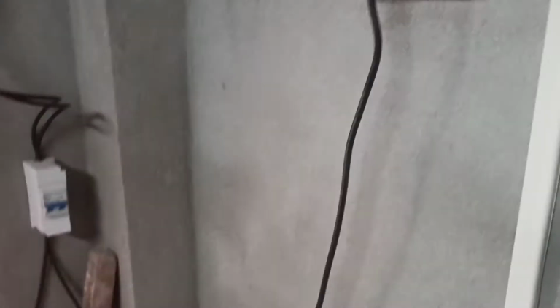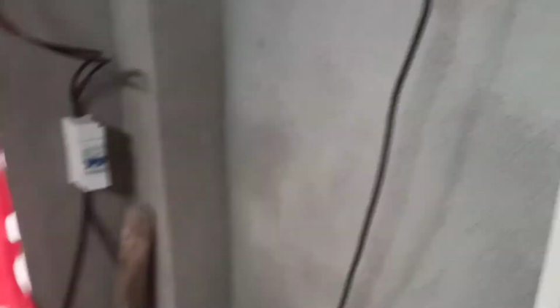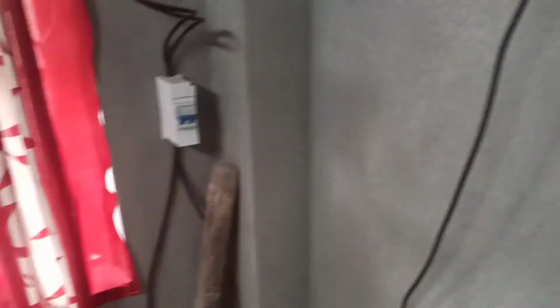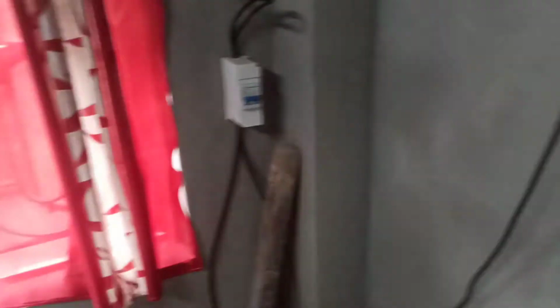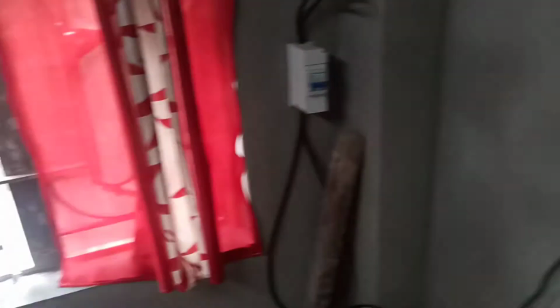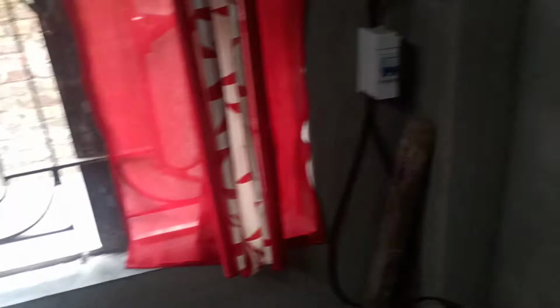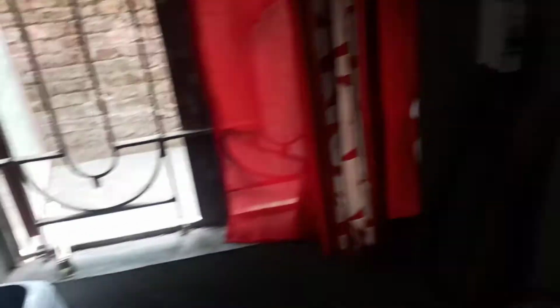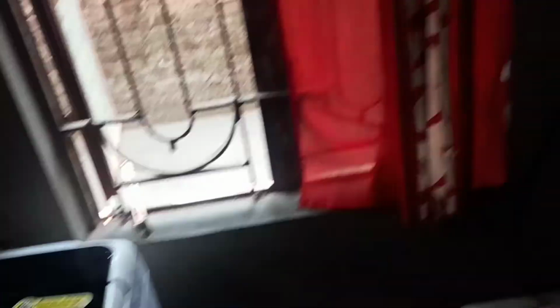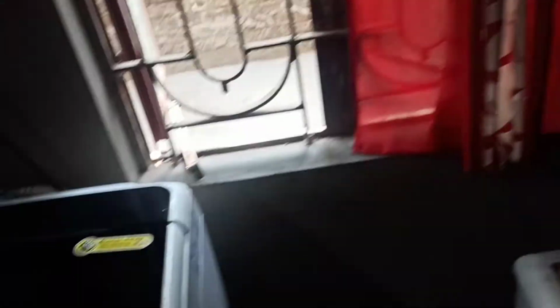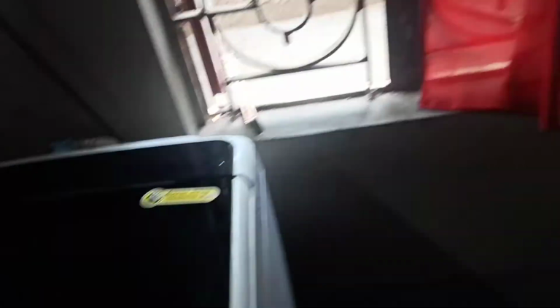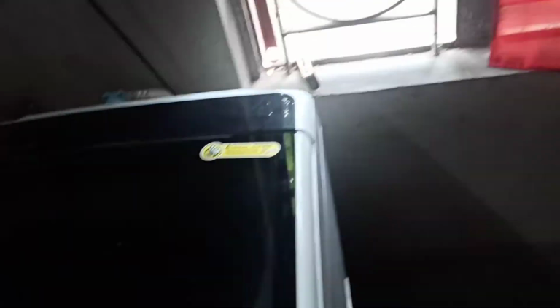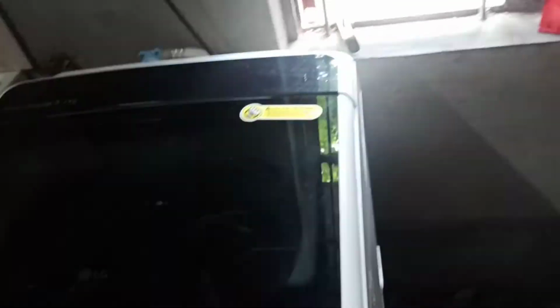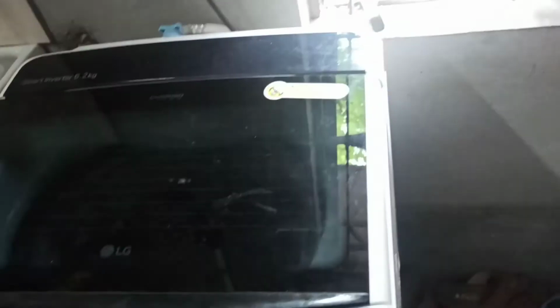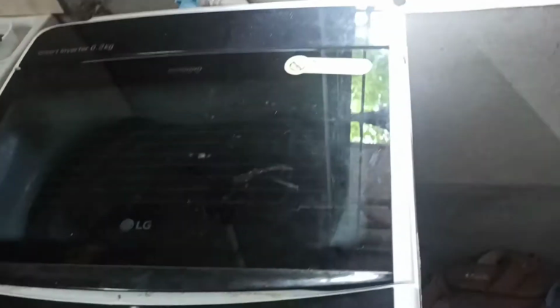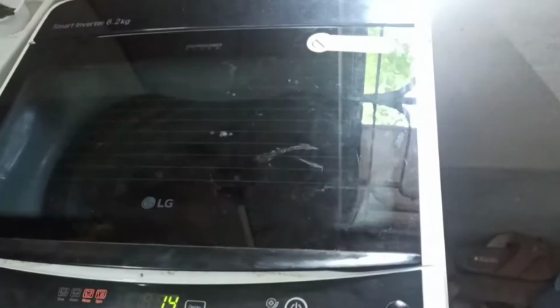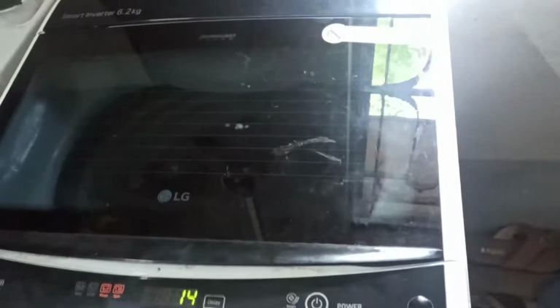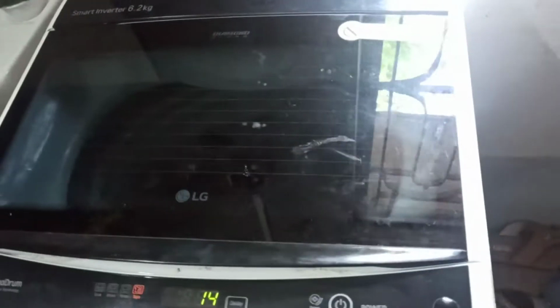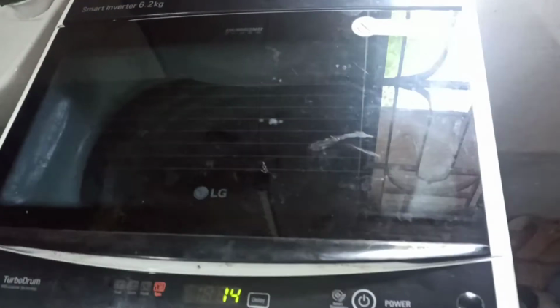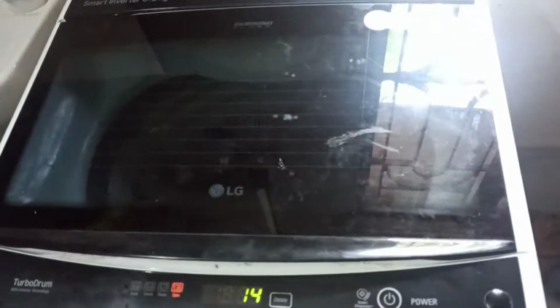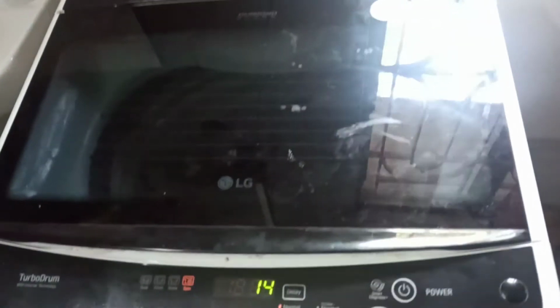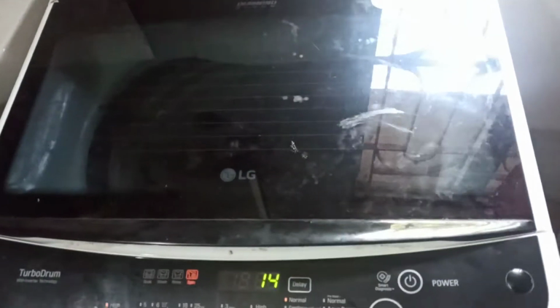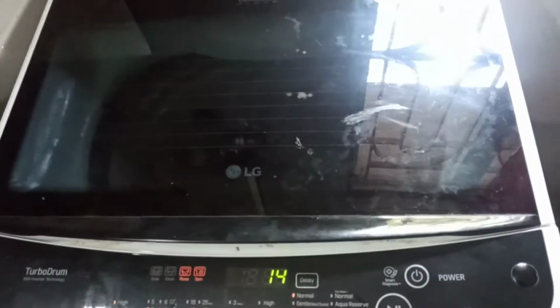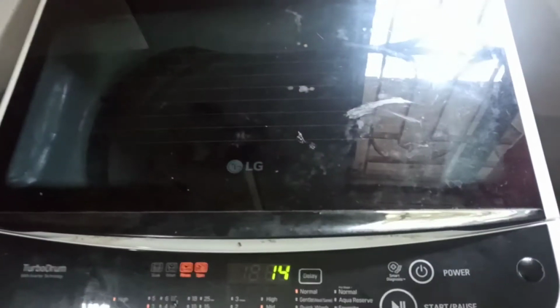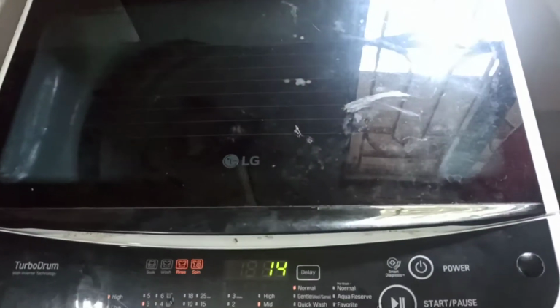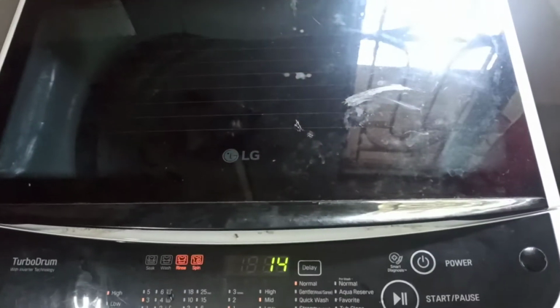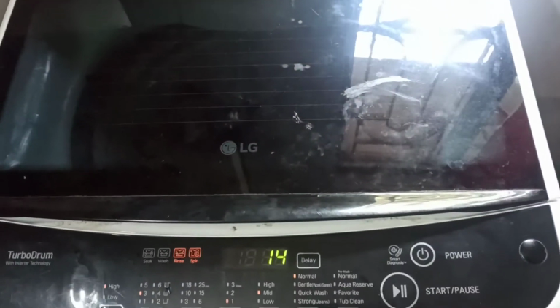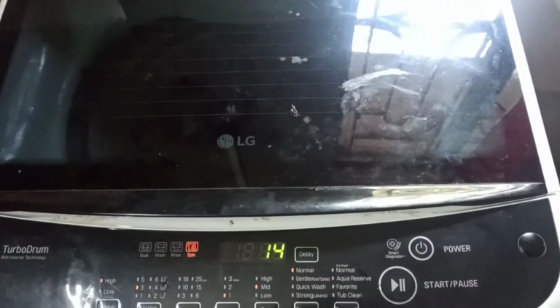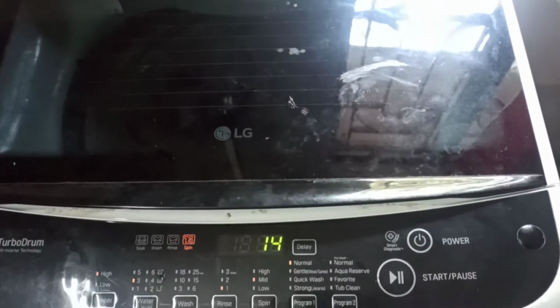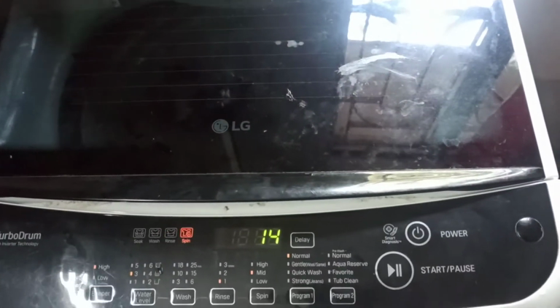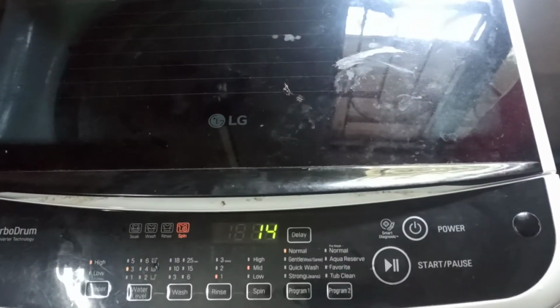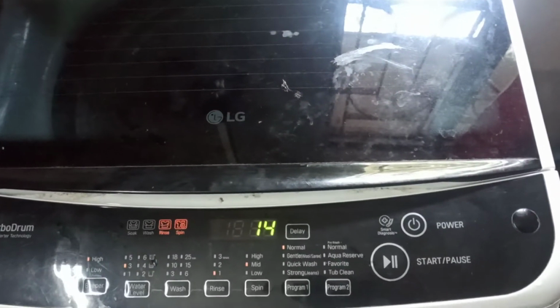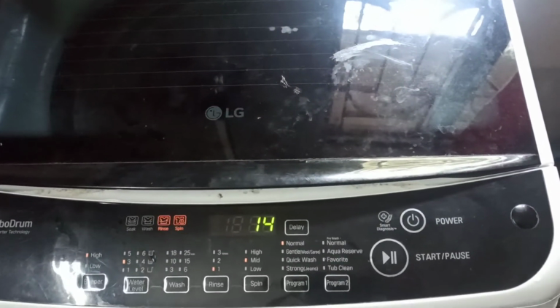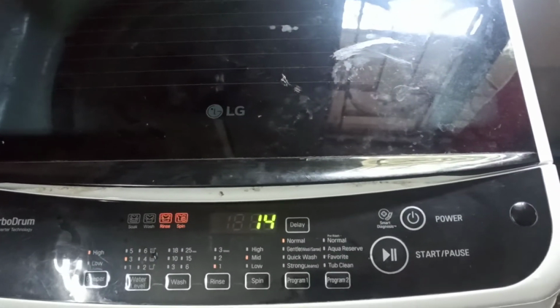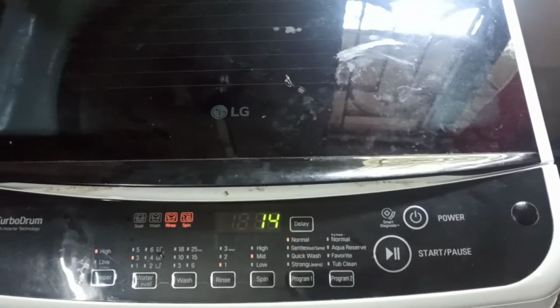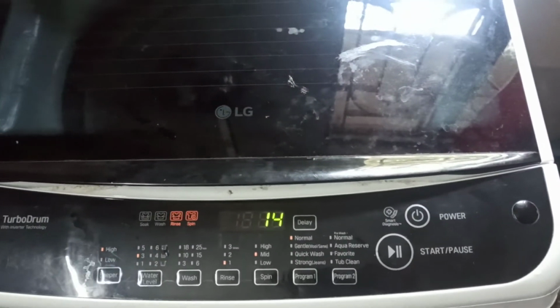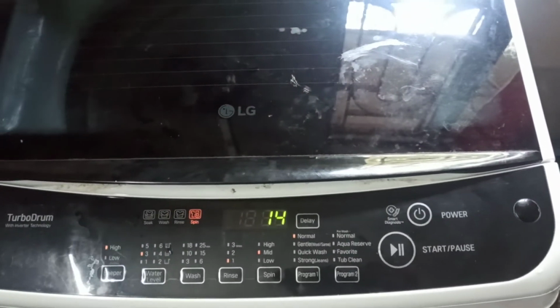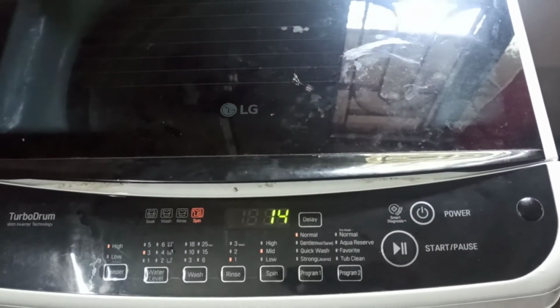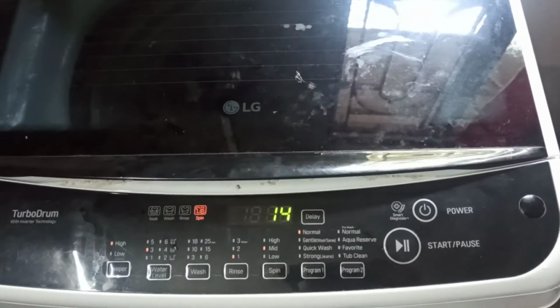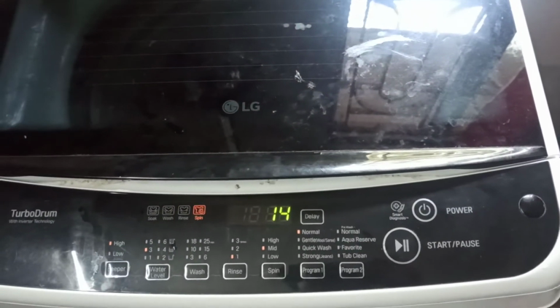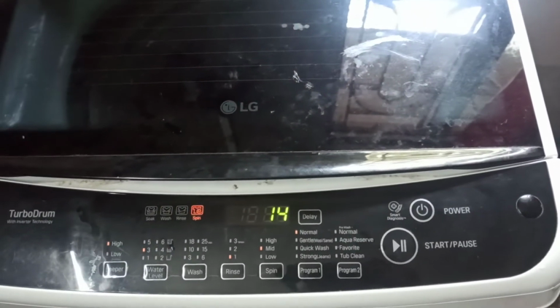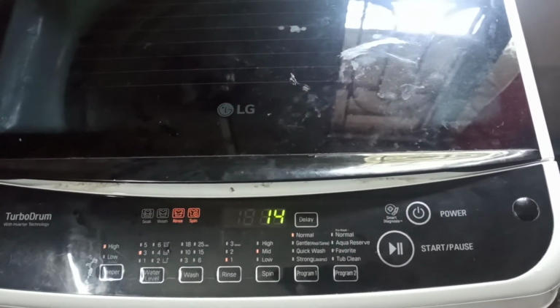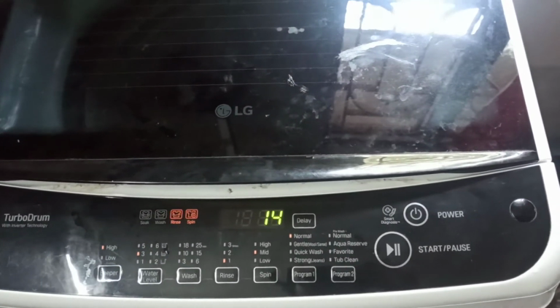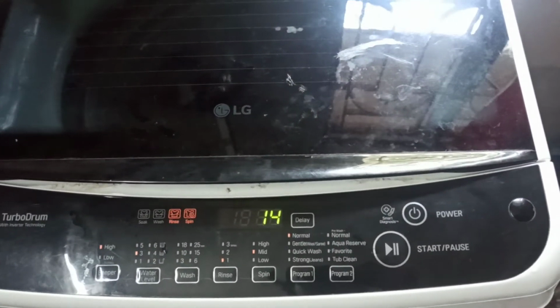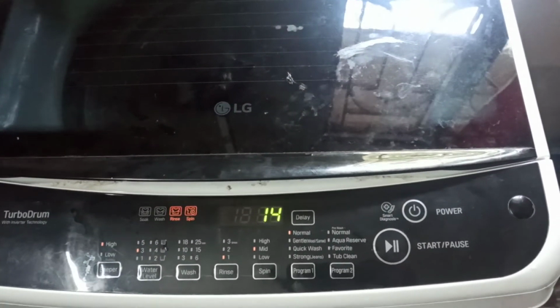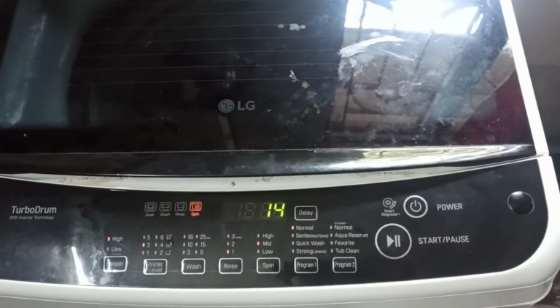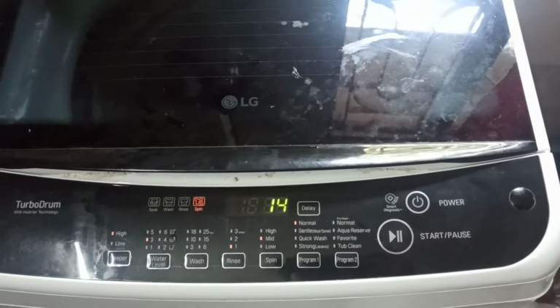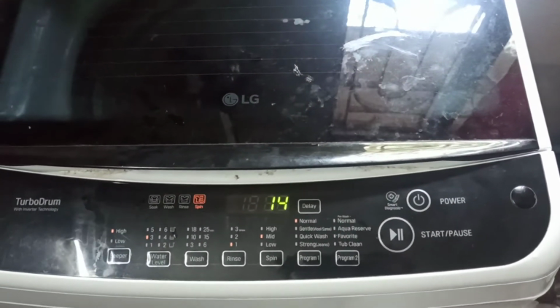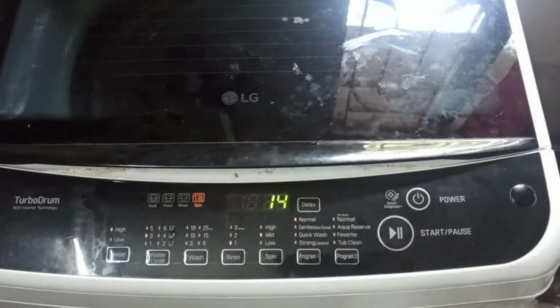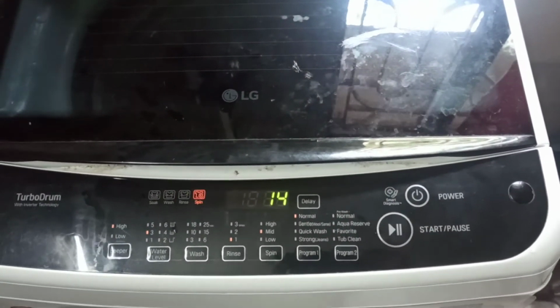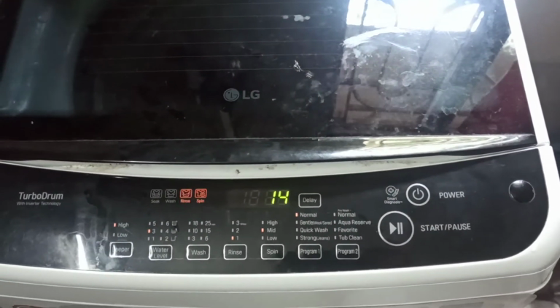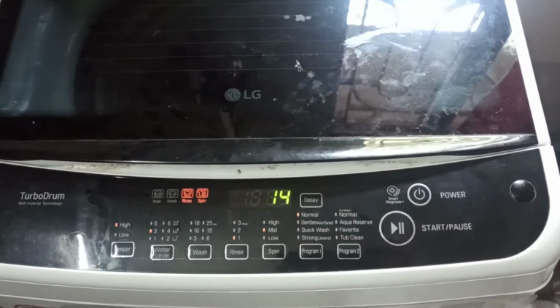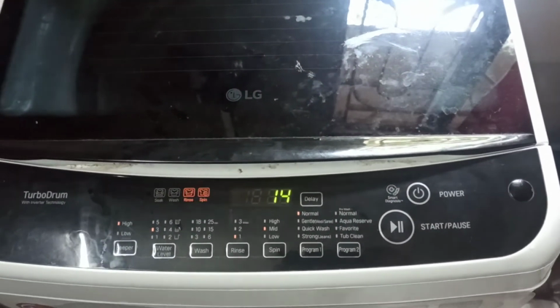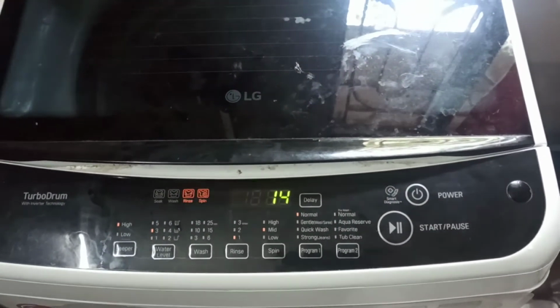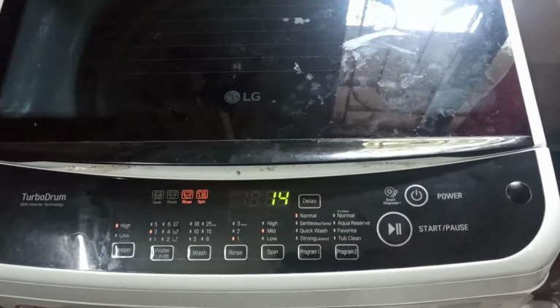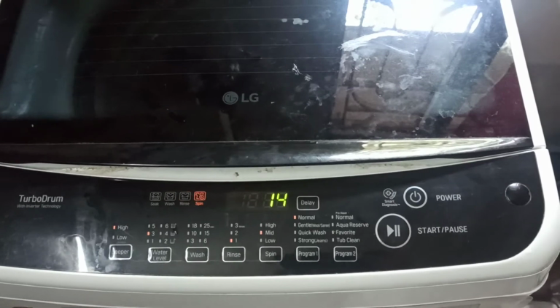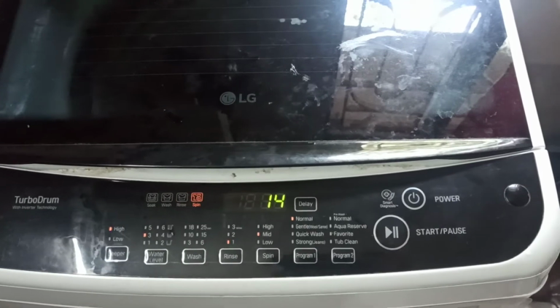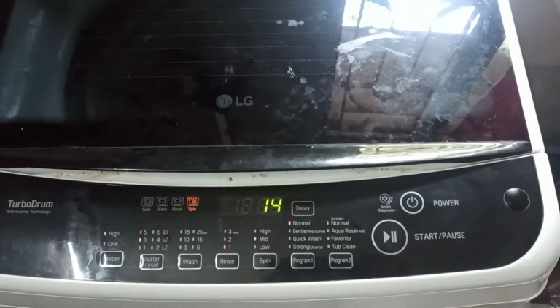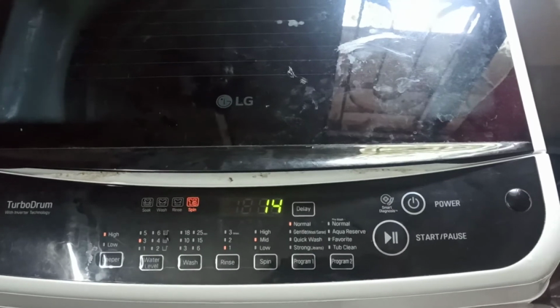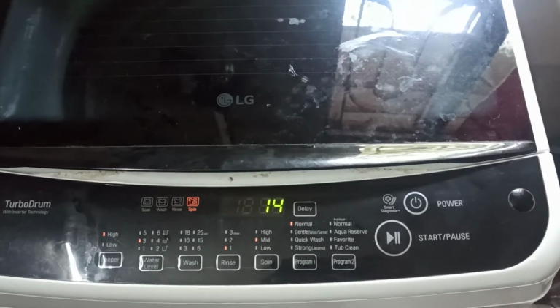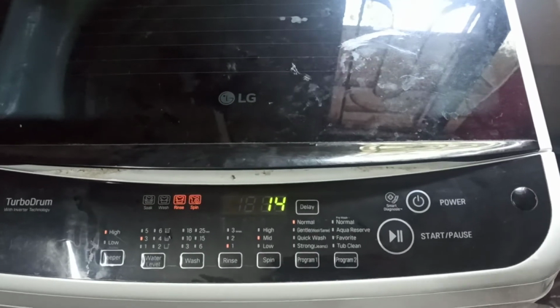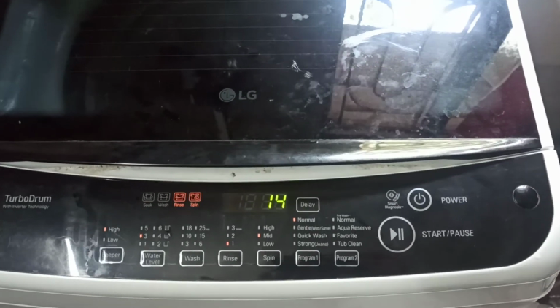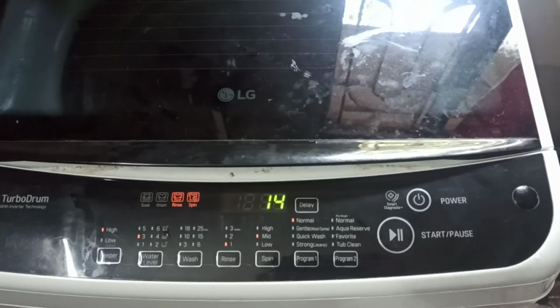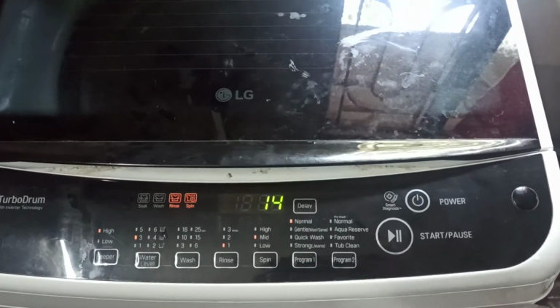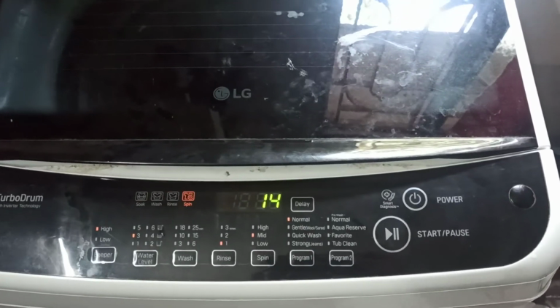Now, let me see how it is going. Here is the washing machine. This is the UTL Gamma Plus solar inverter. This is a solar panel.